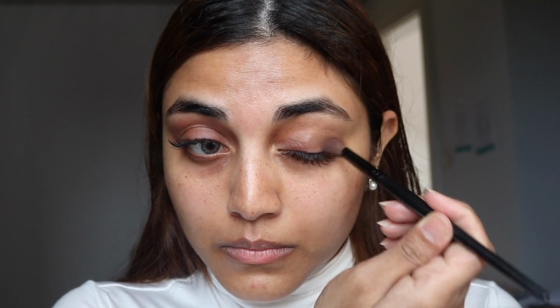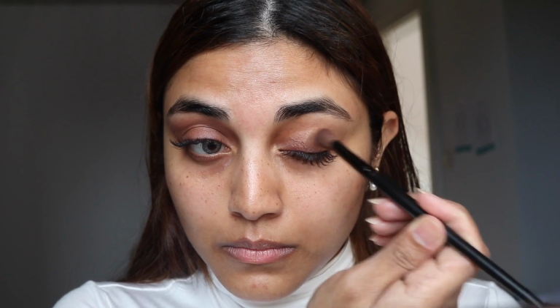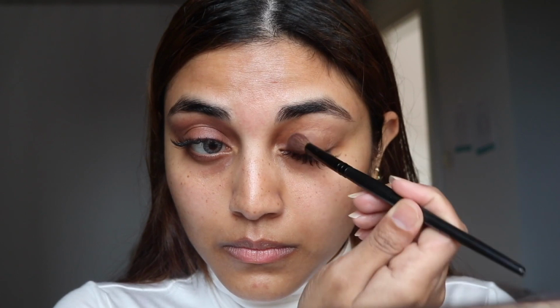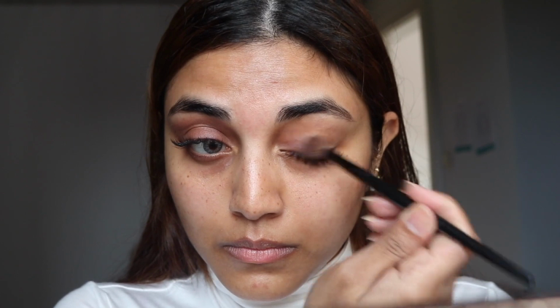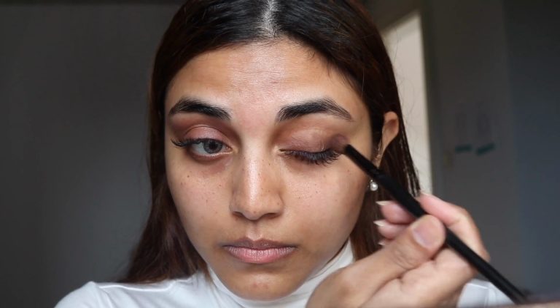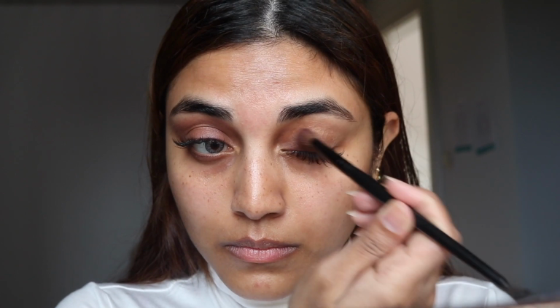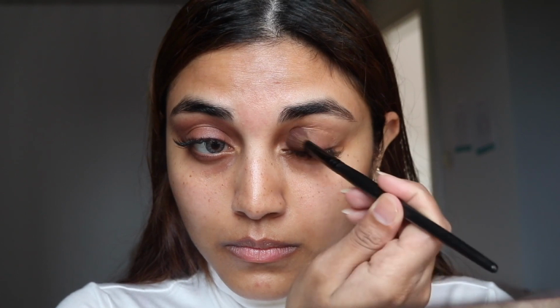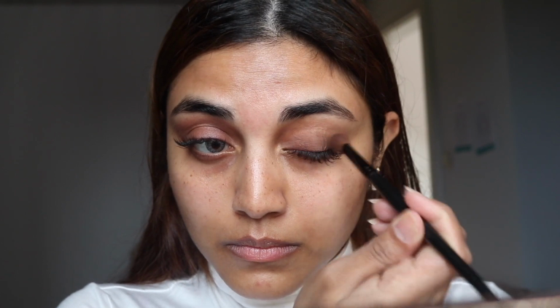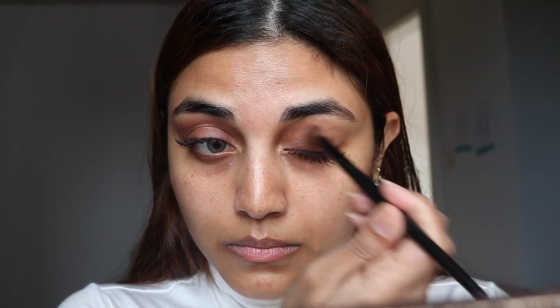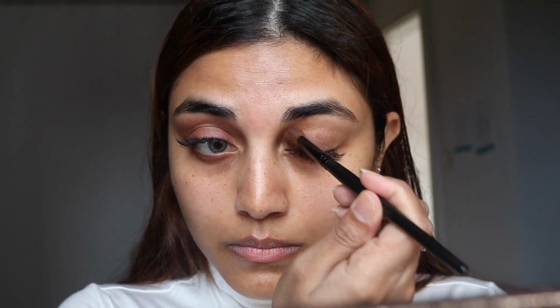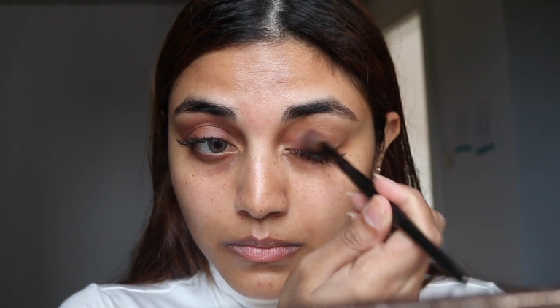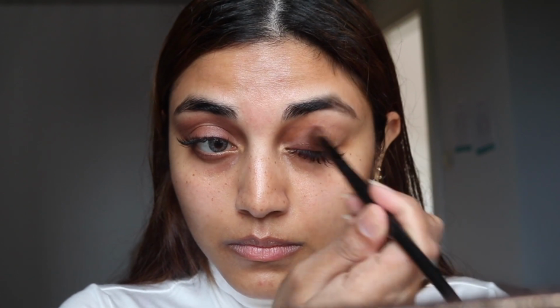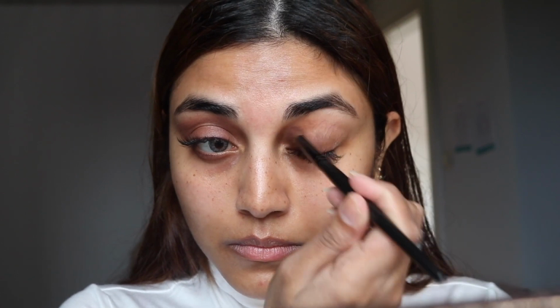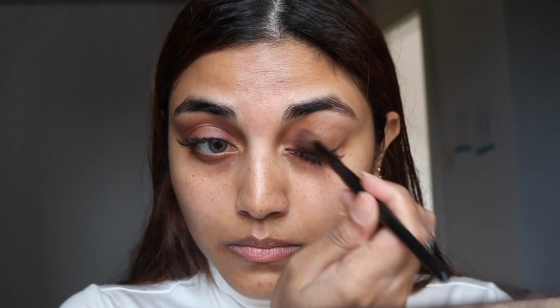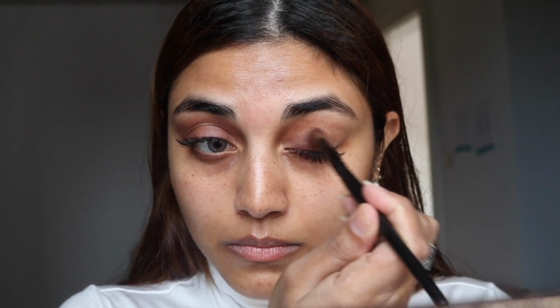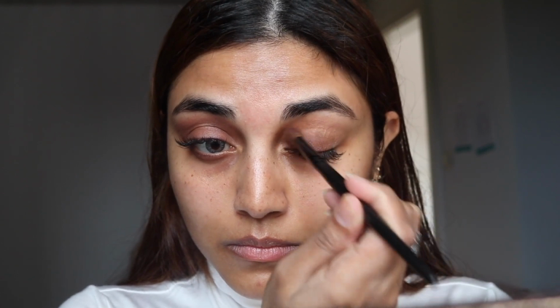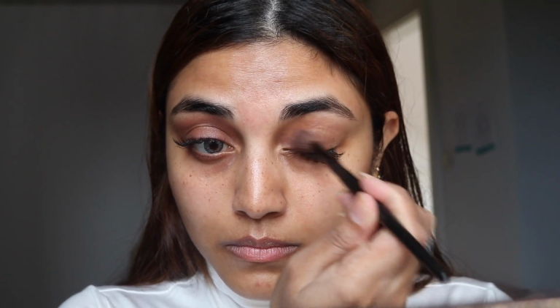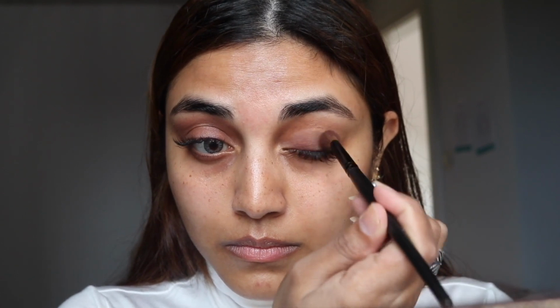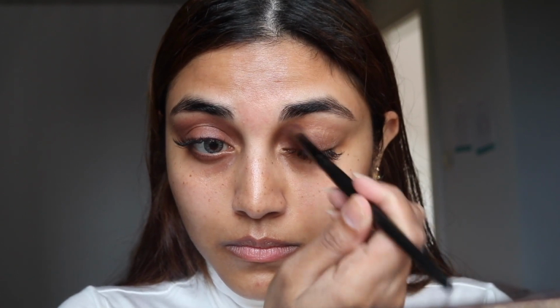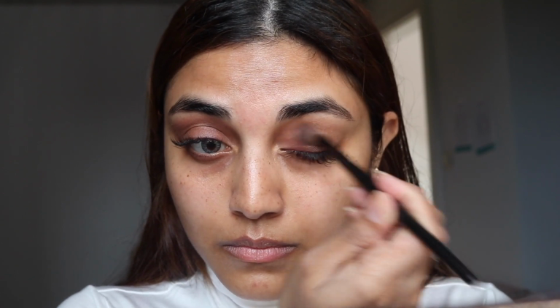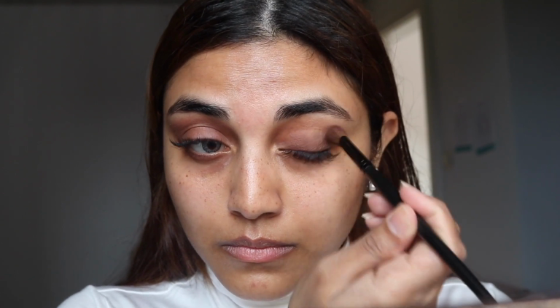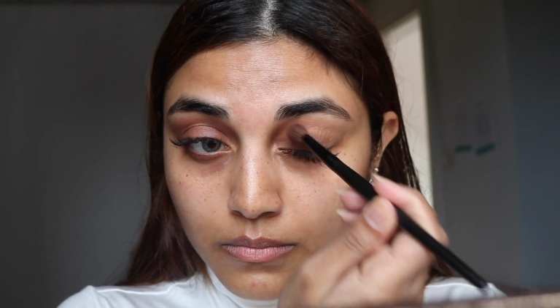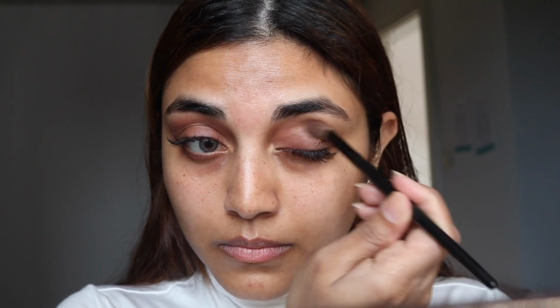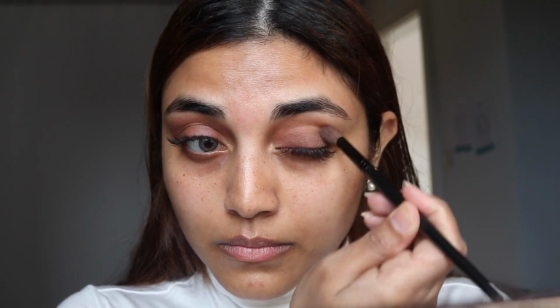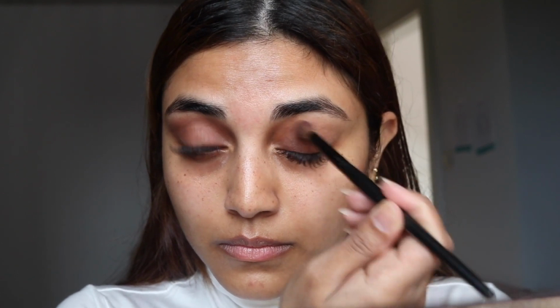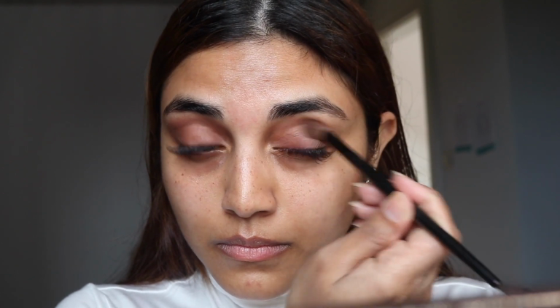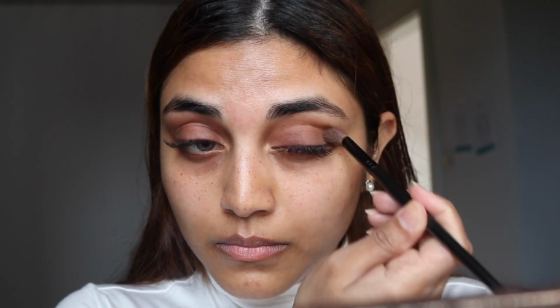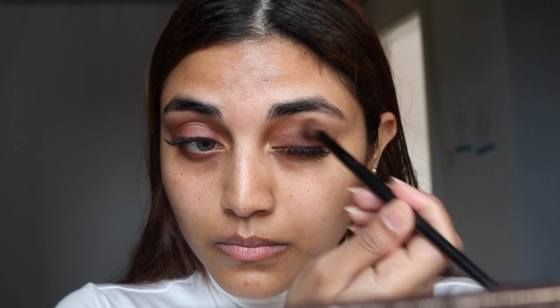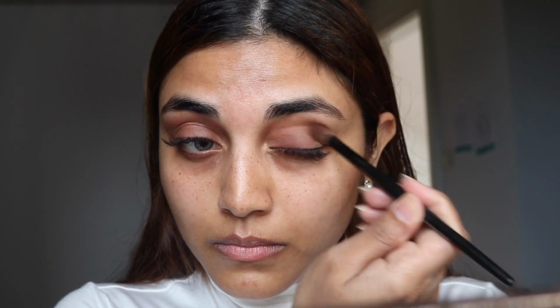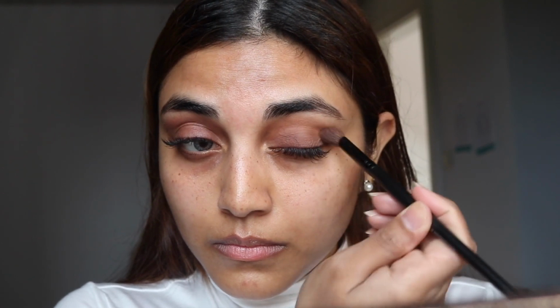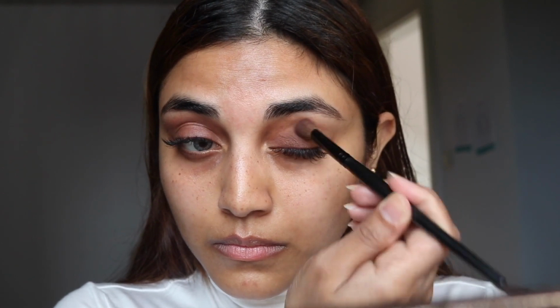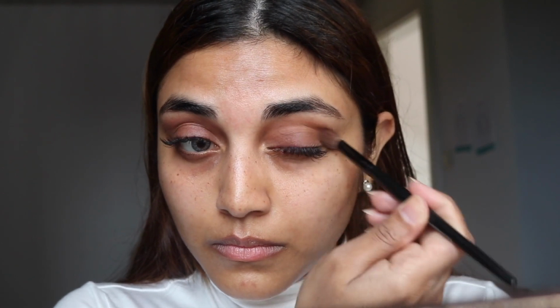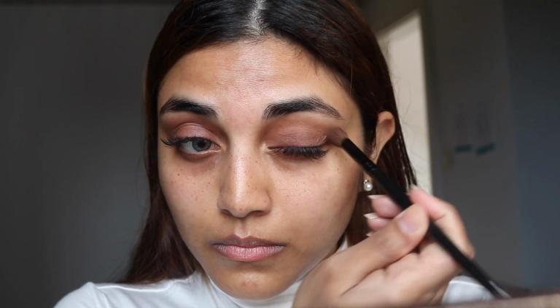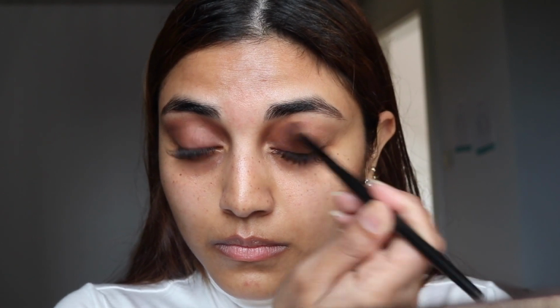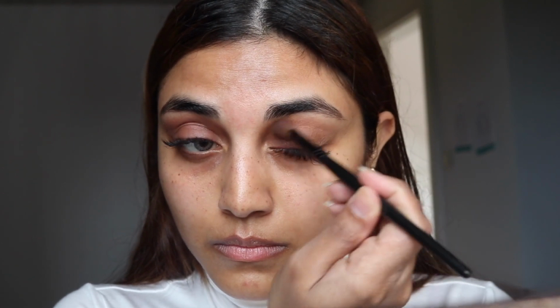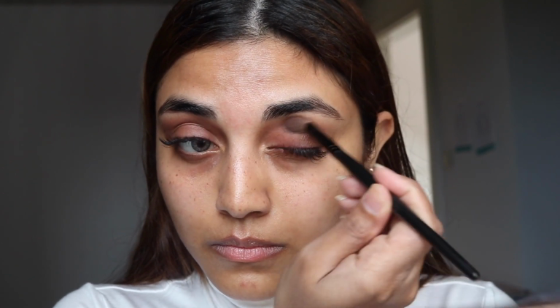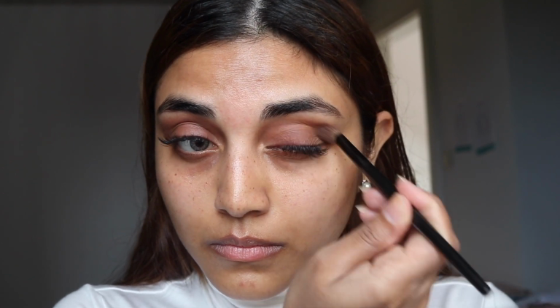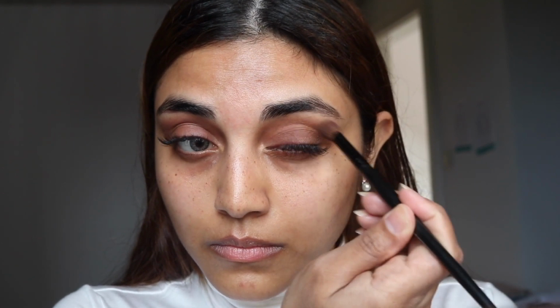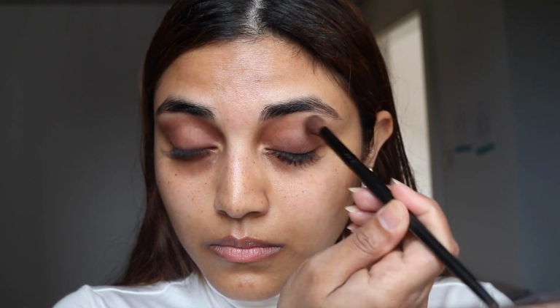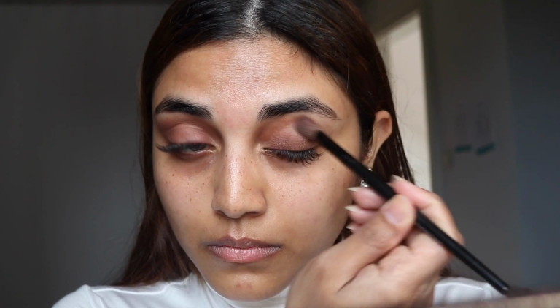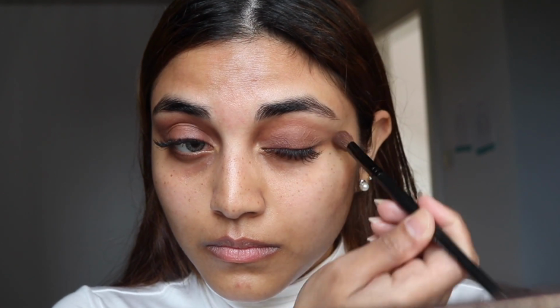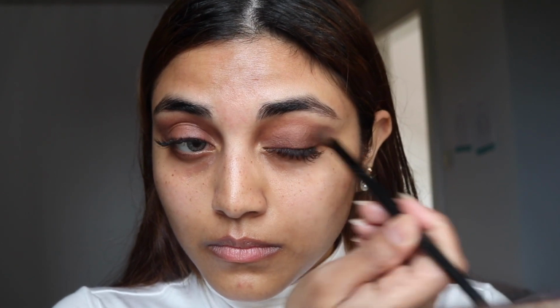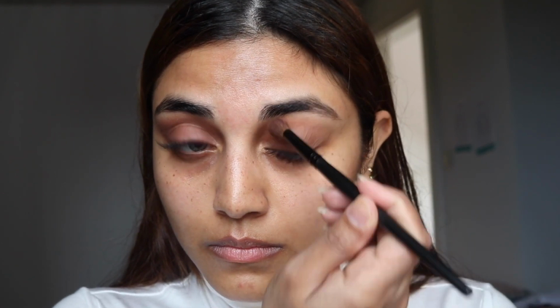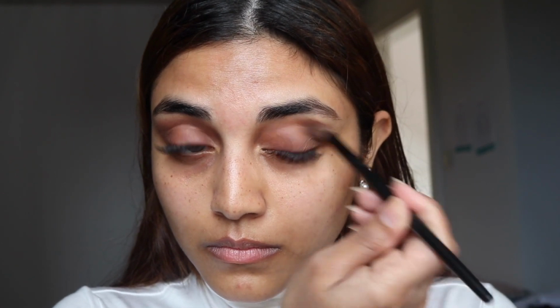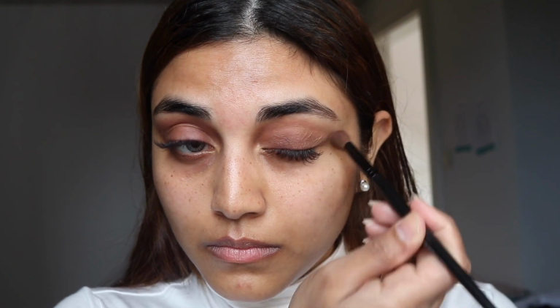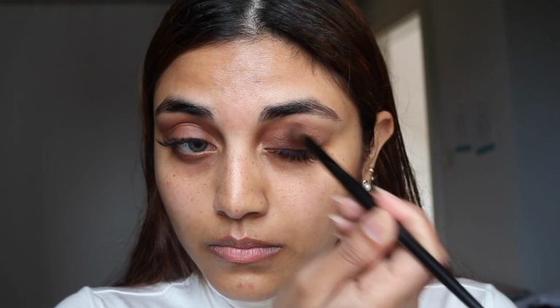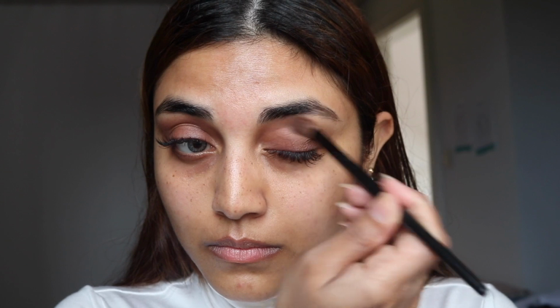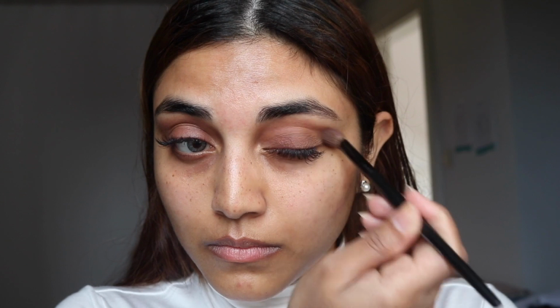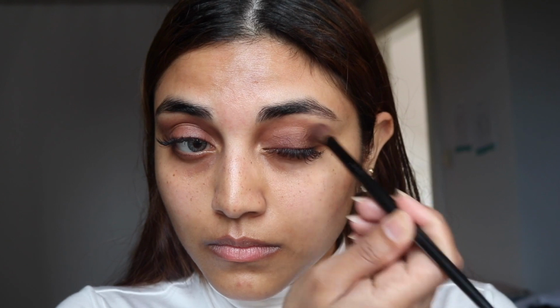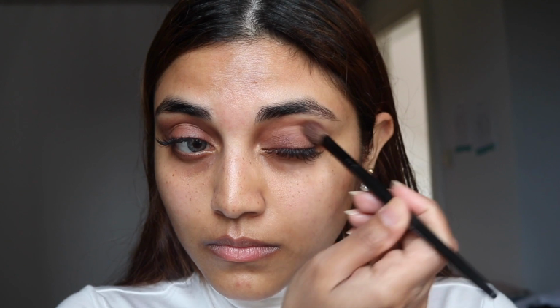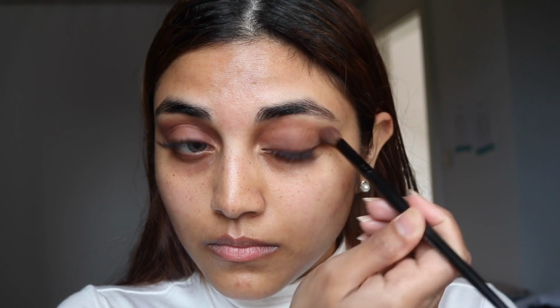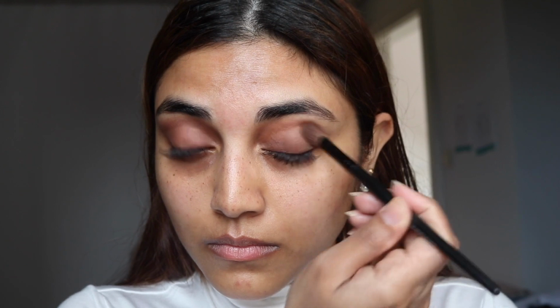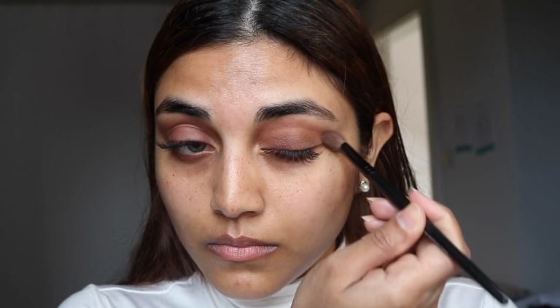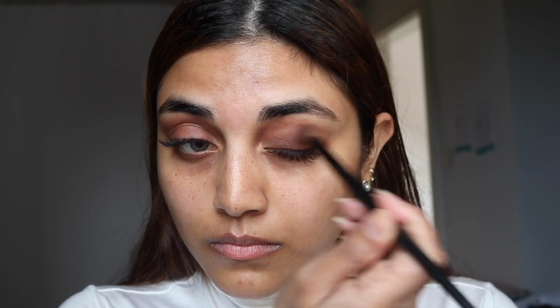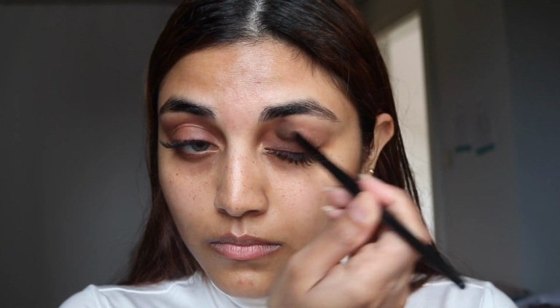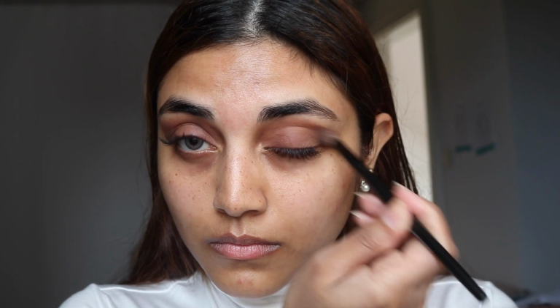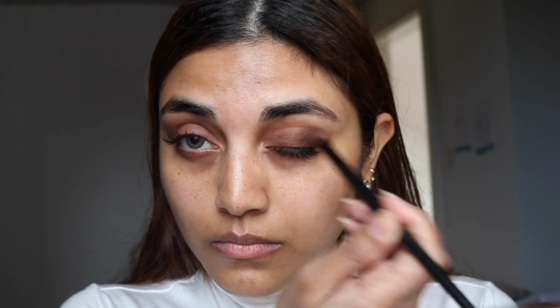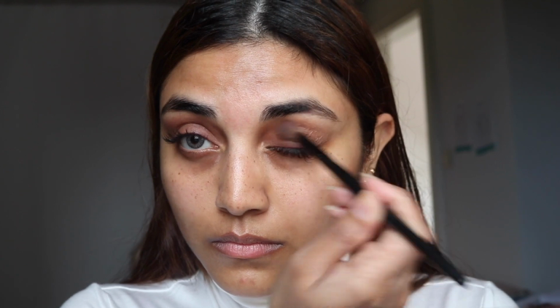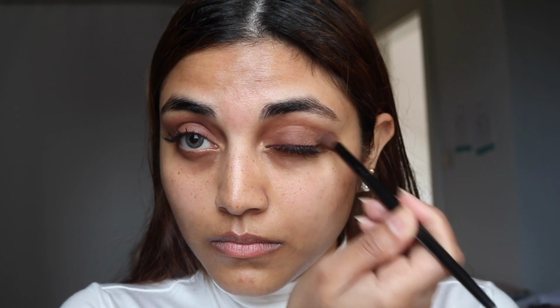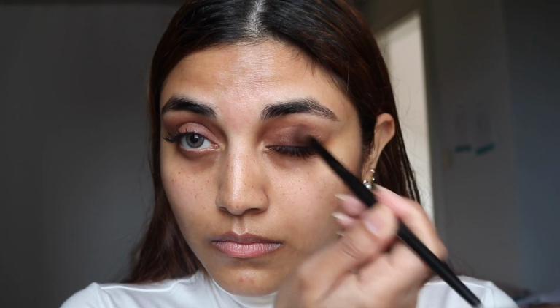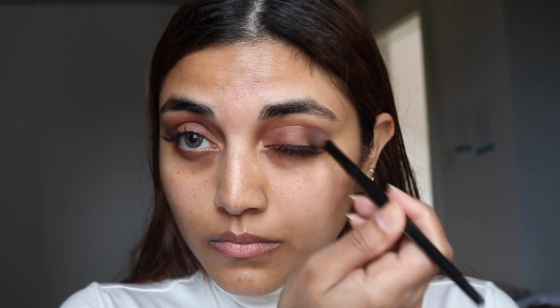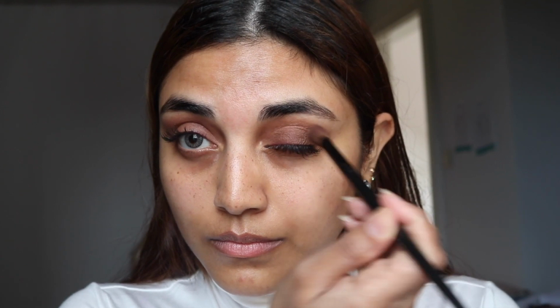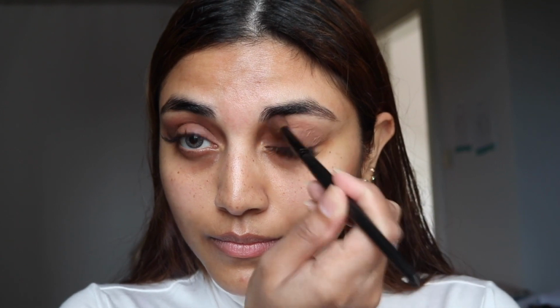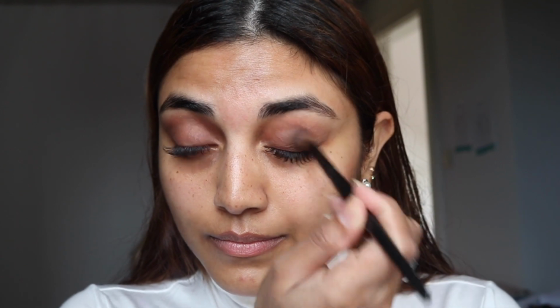As a base I'm taking the shade Faith from the Urban Decay Naked Basics palette.